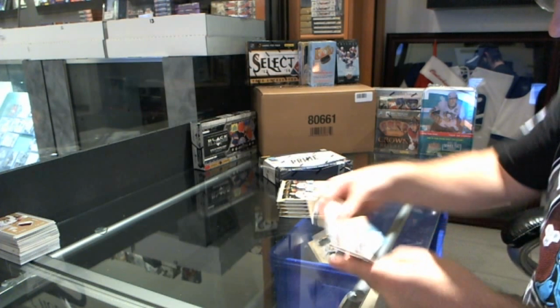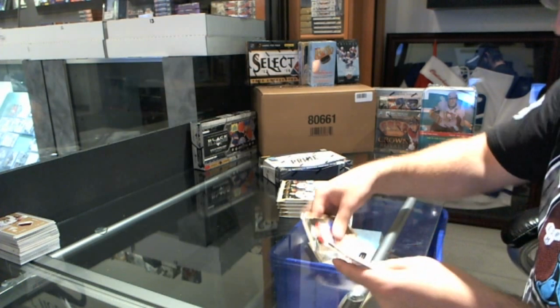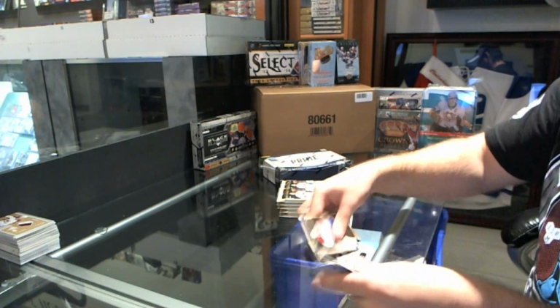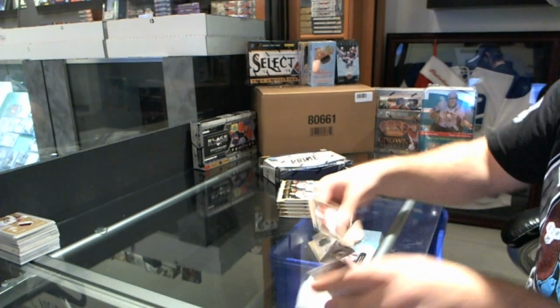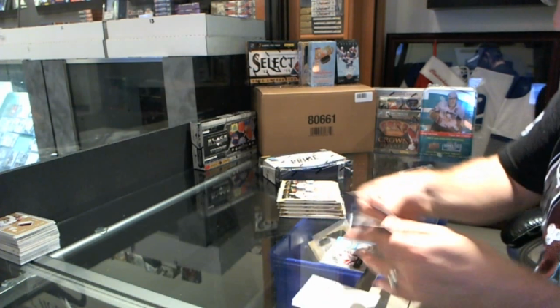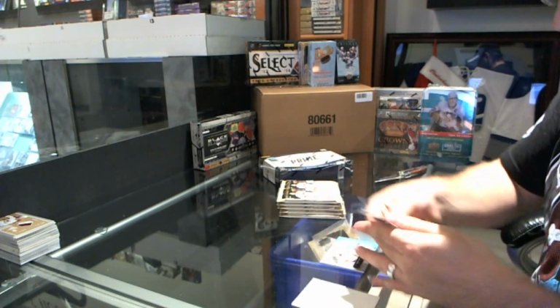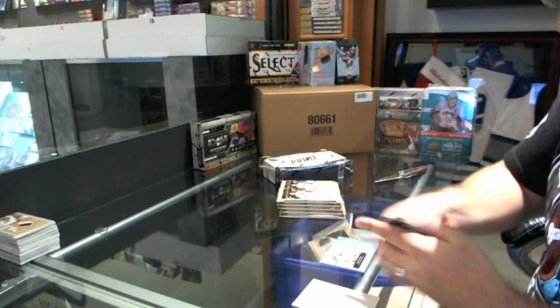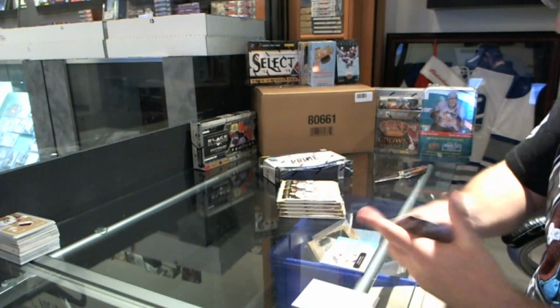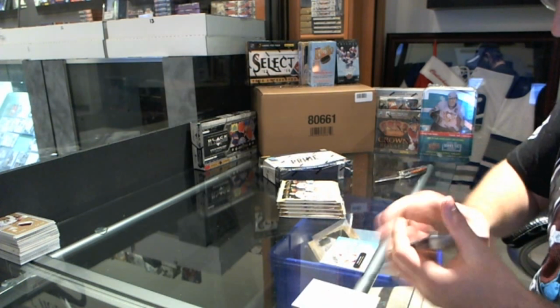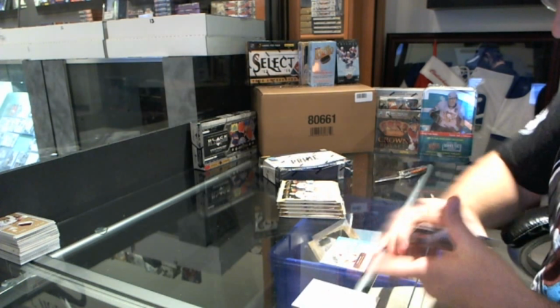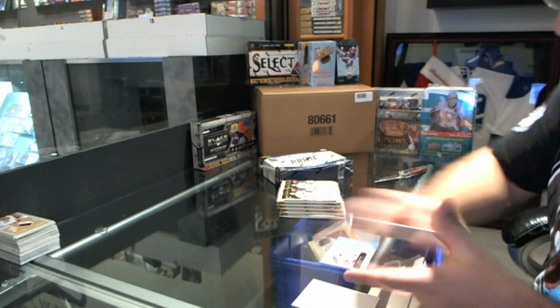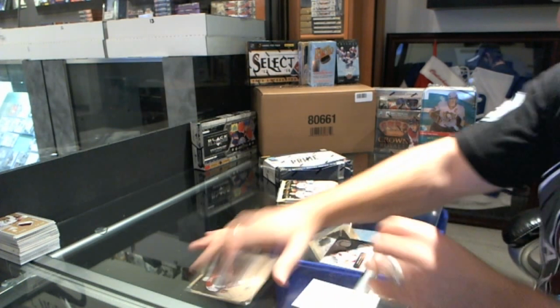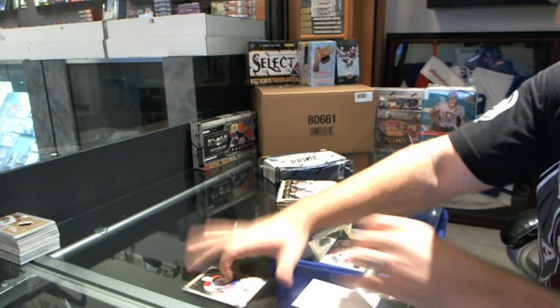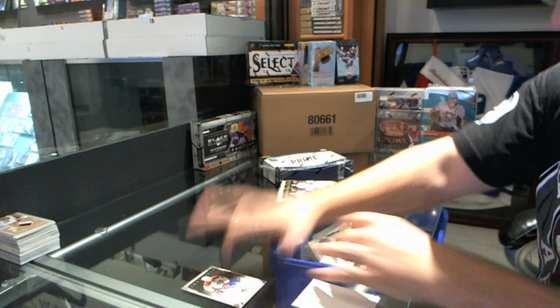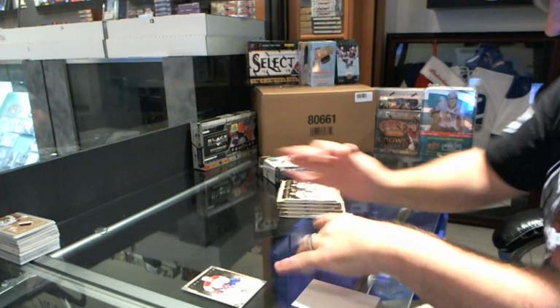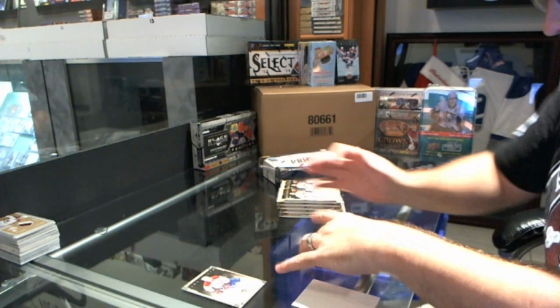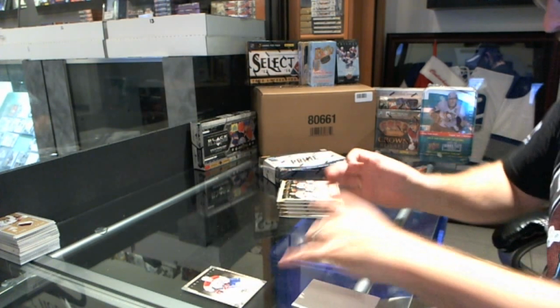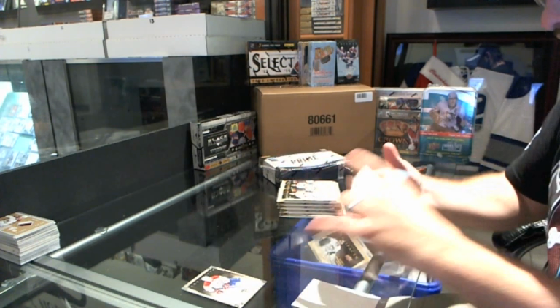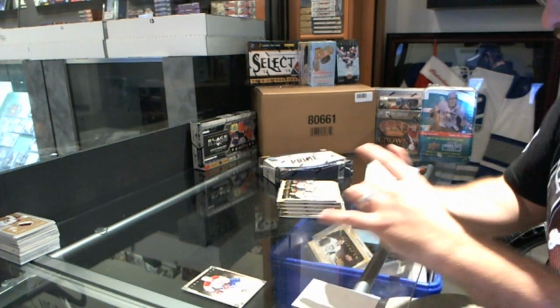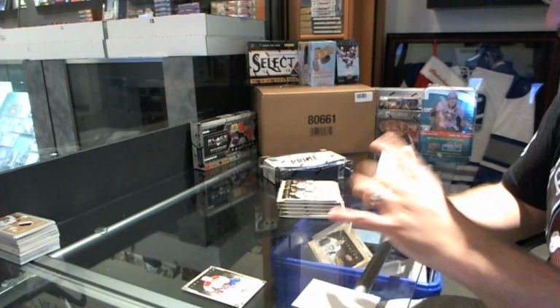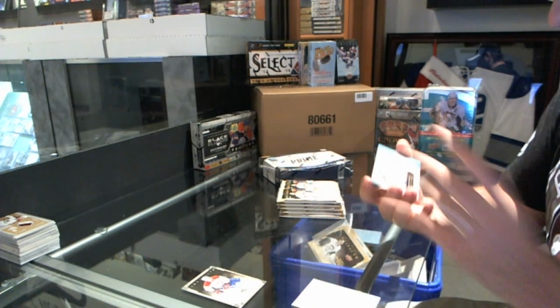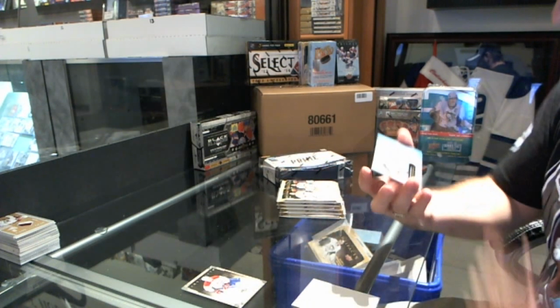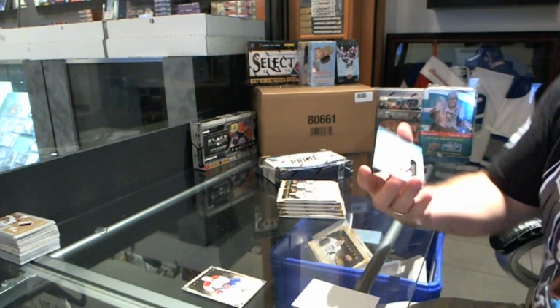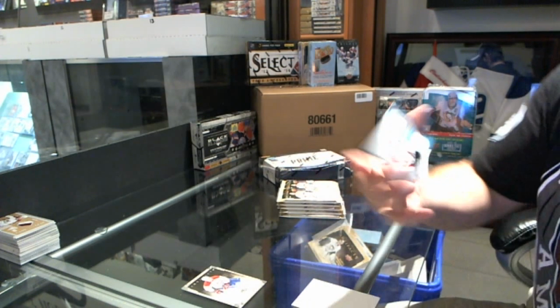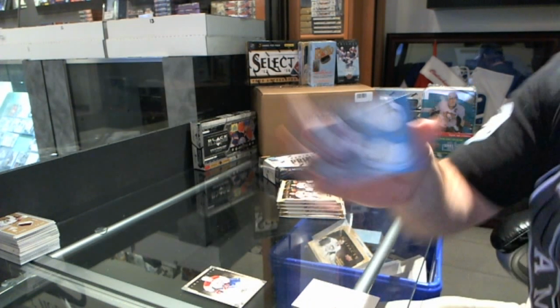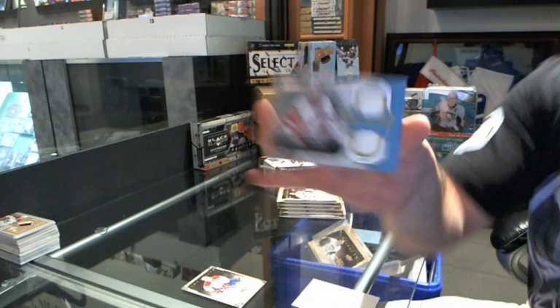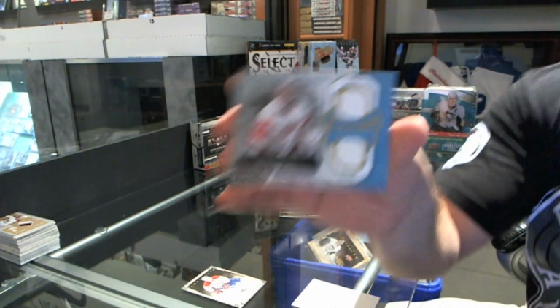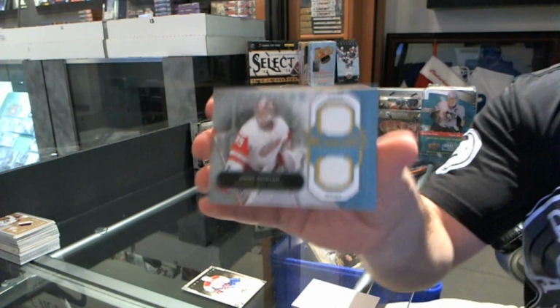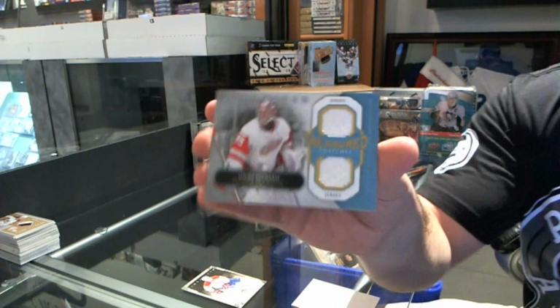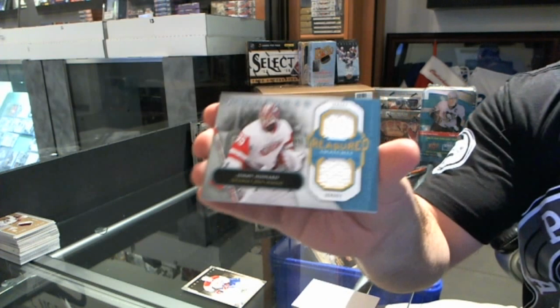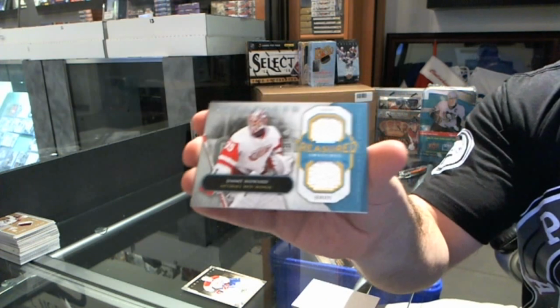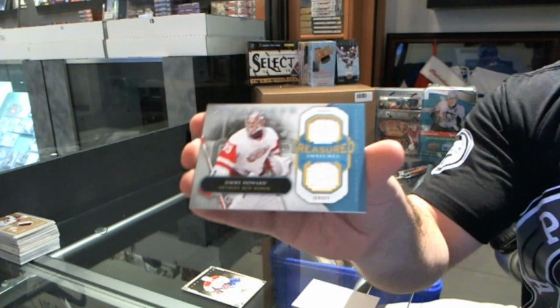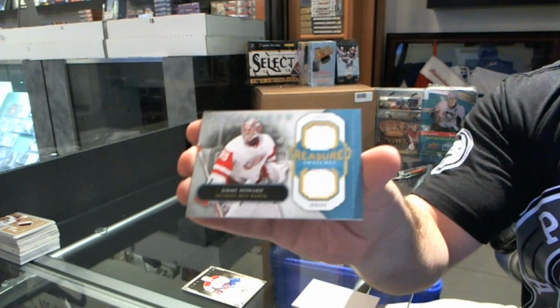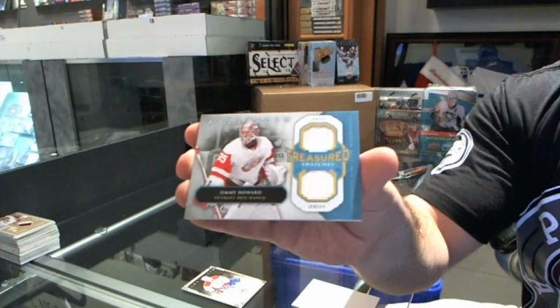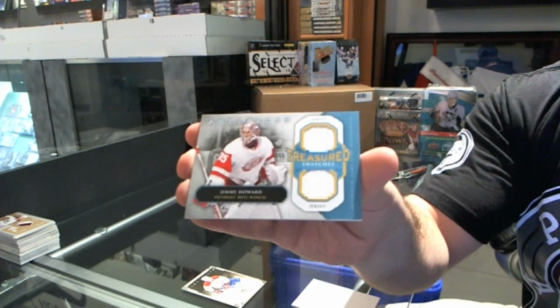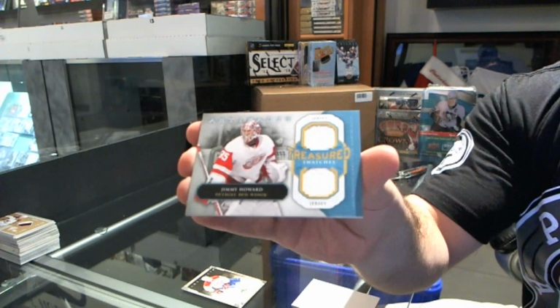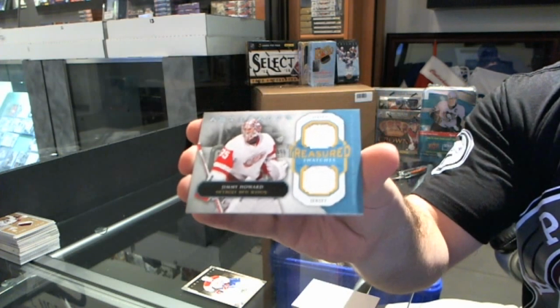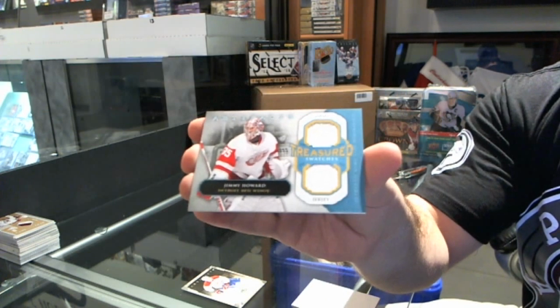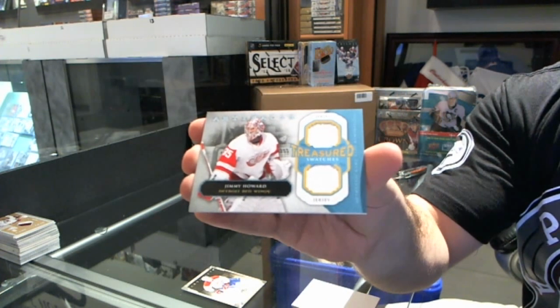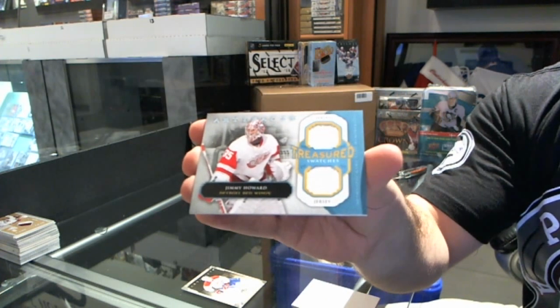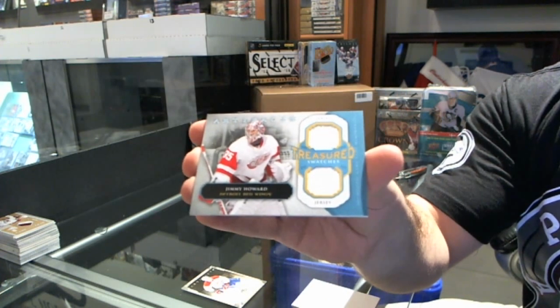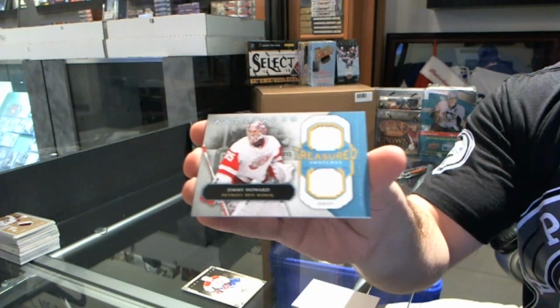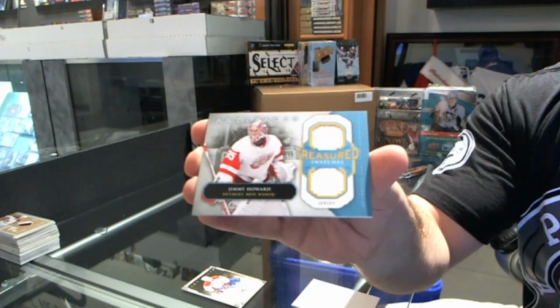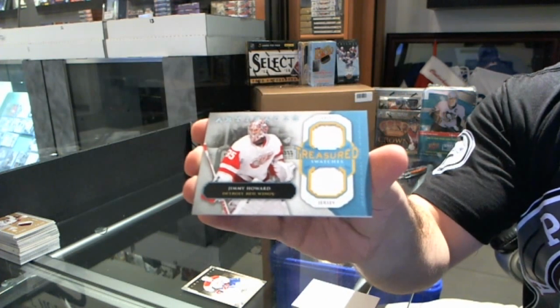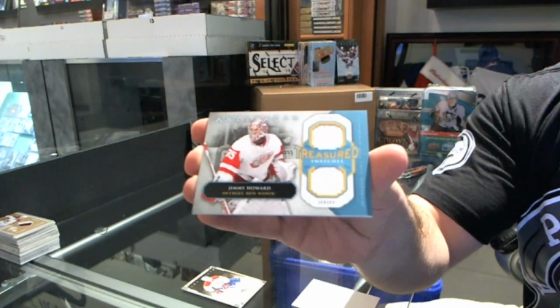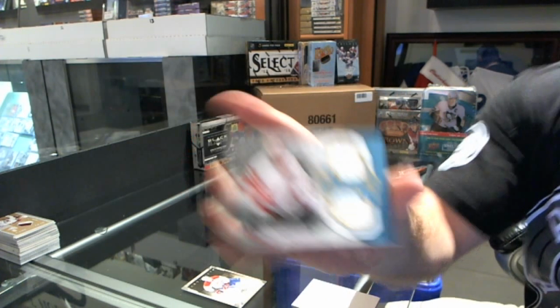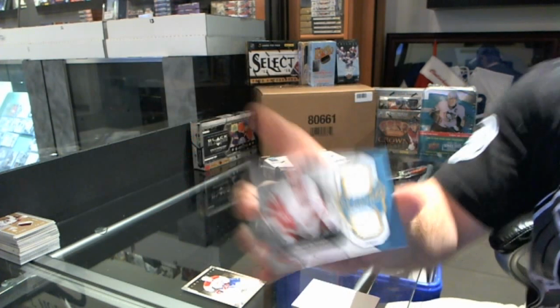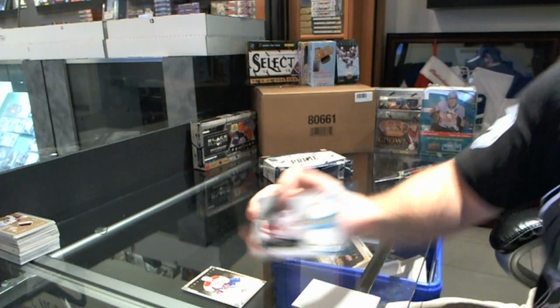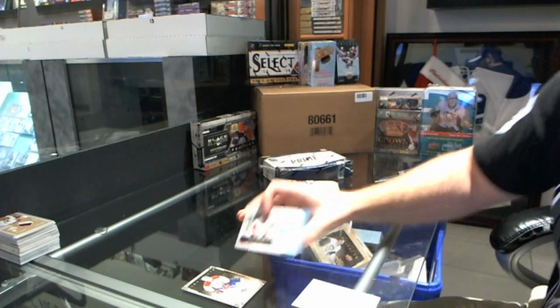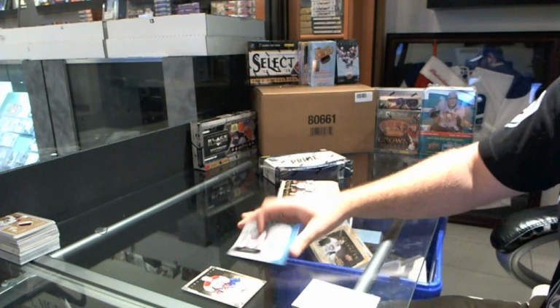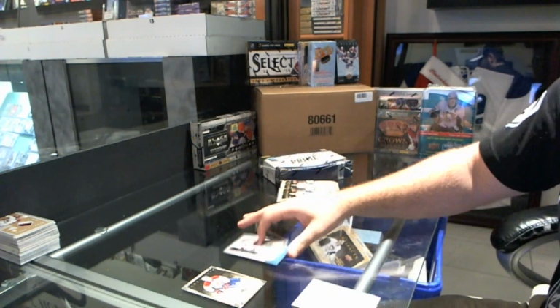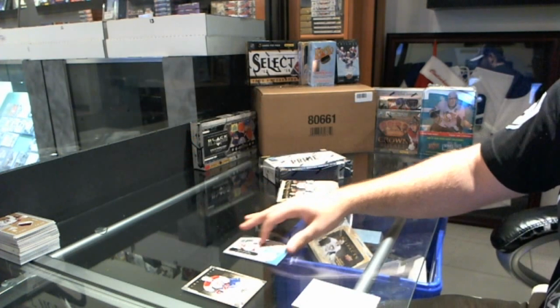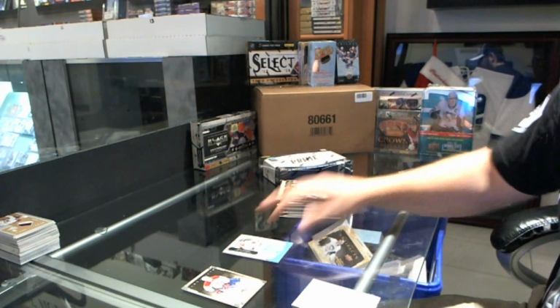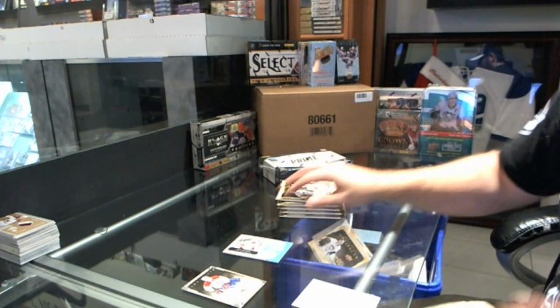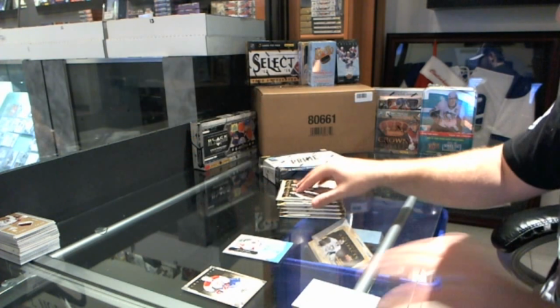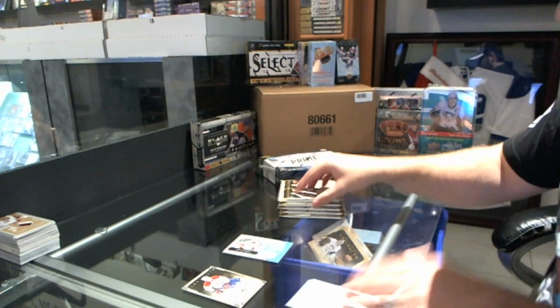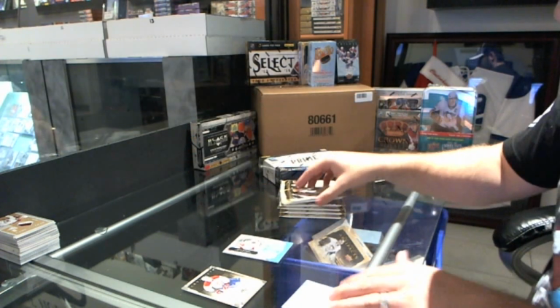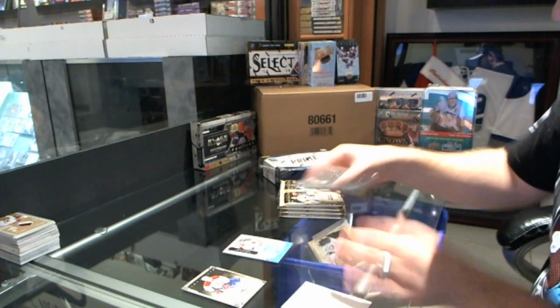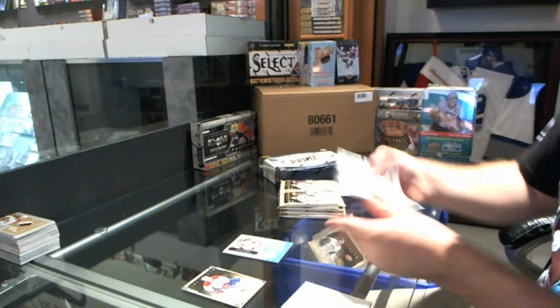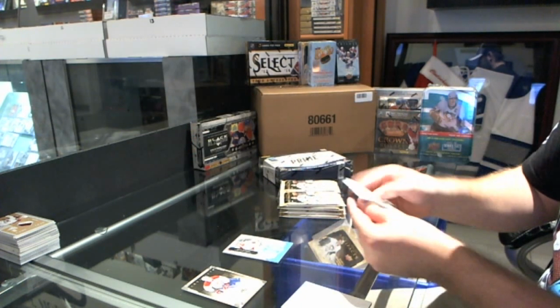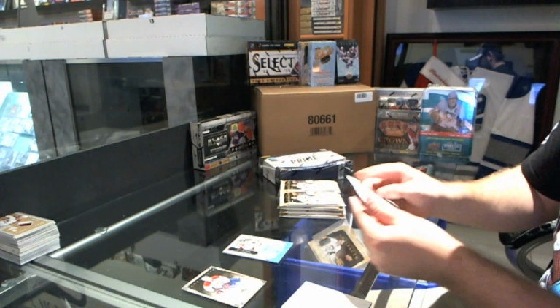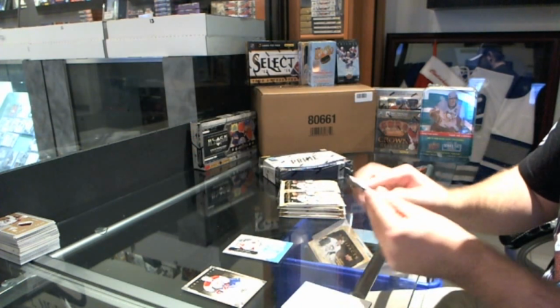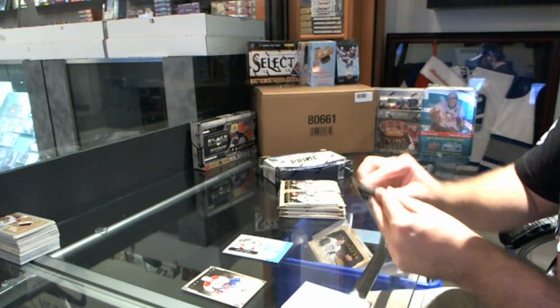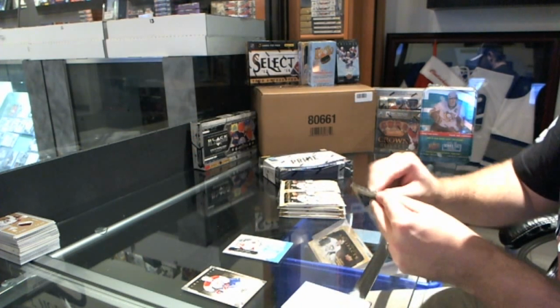We've got a dual jersey, tragic swatches for the Detroit Red Wings of Jimmy Howard.